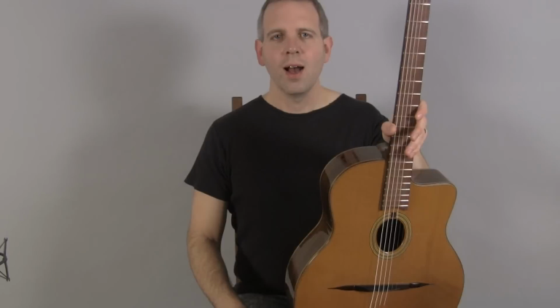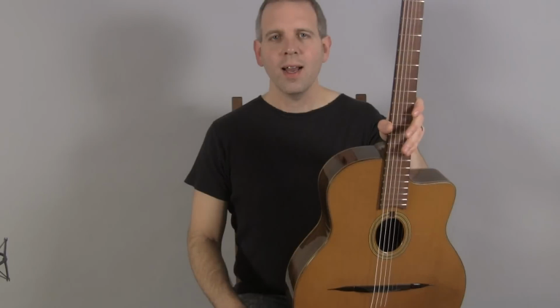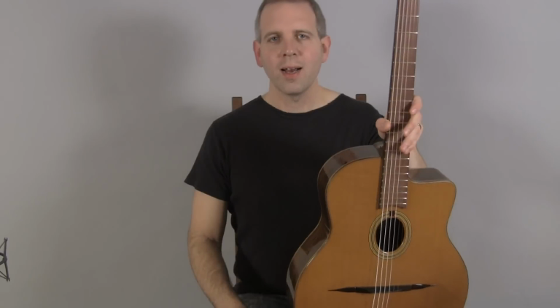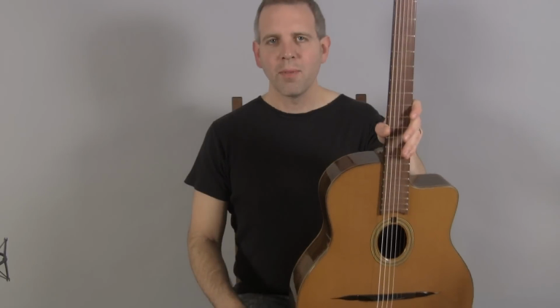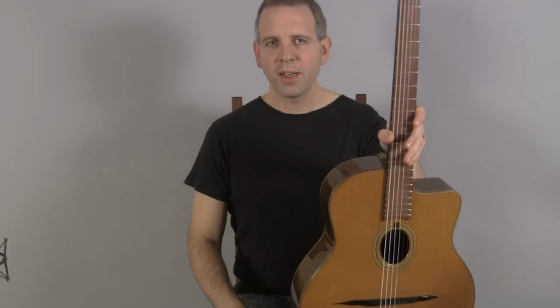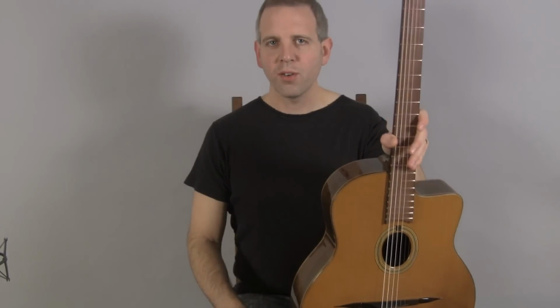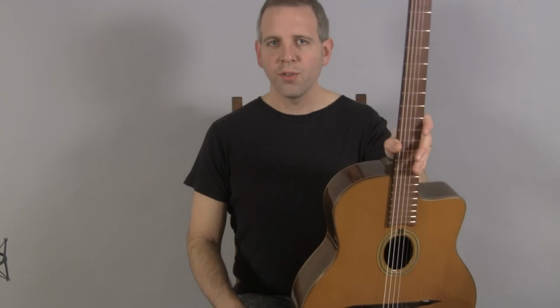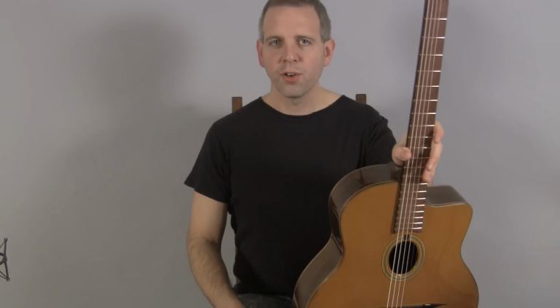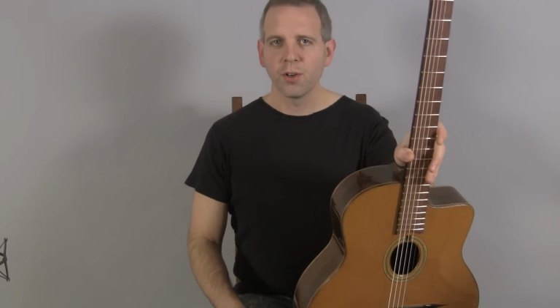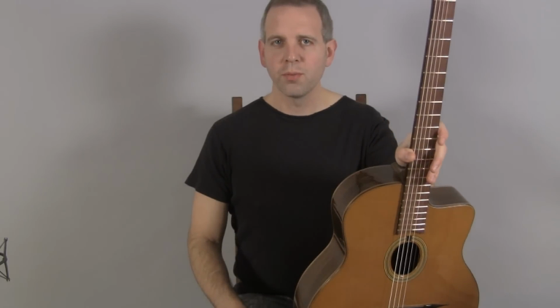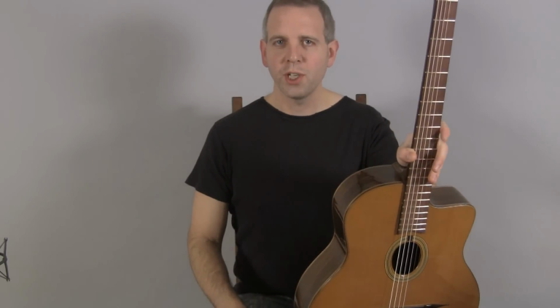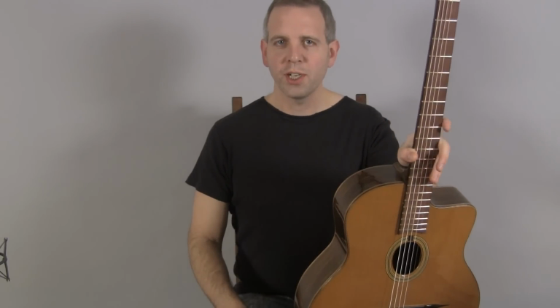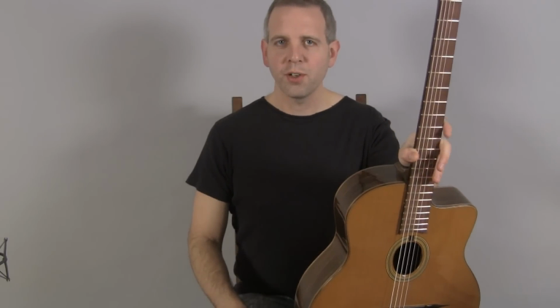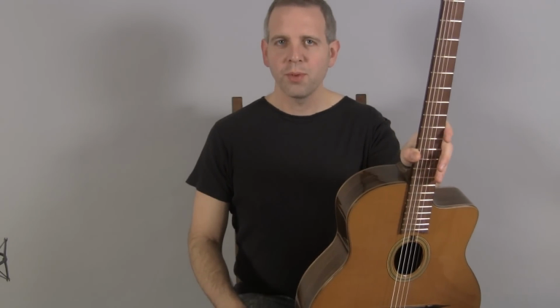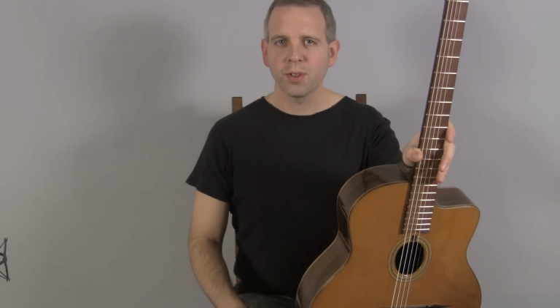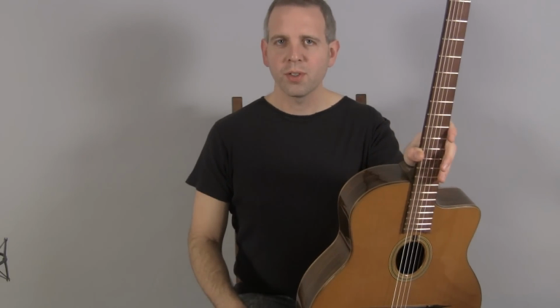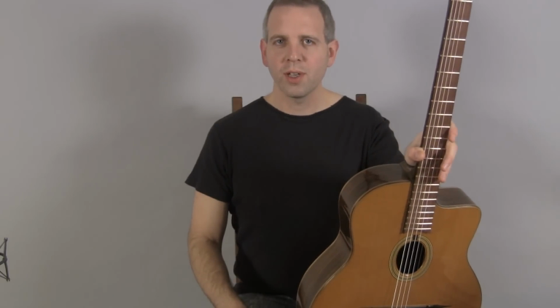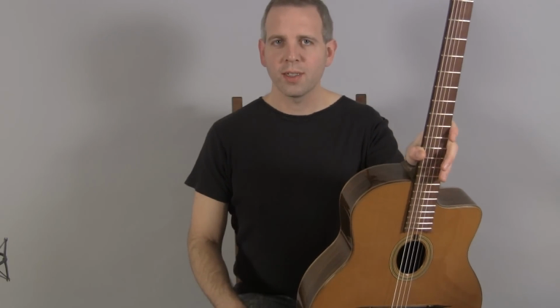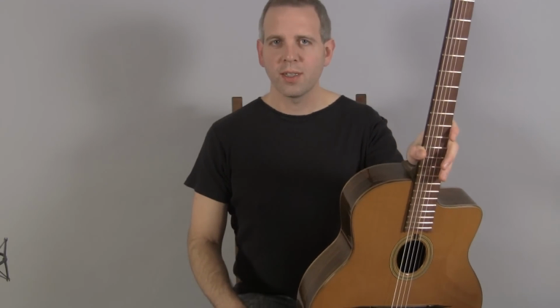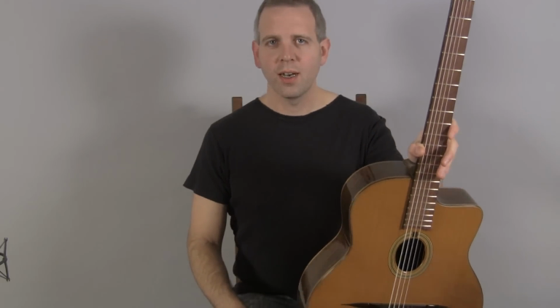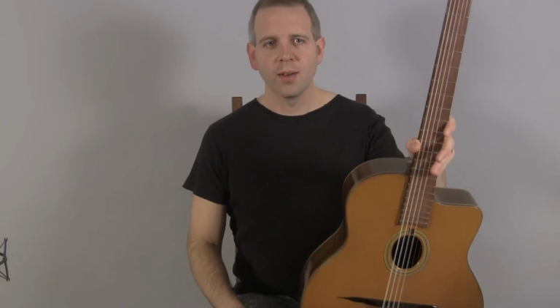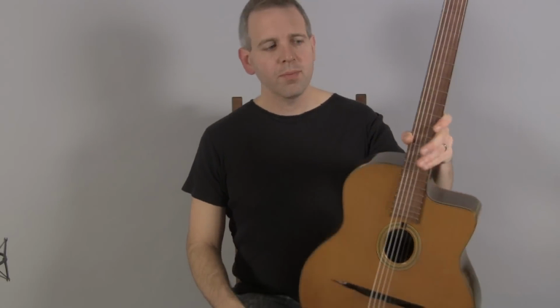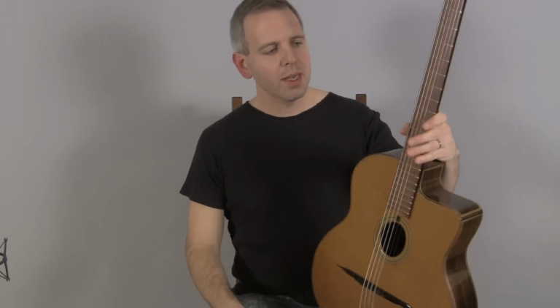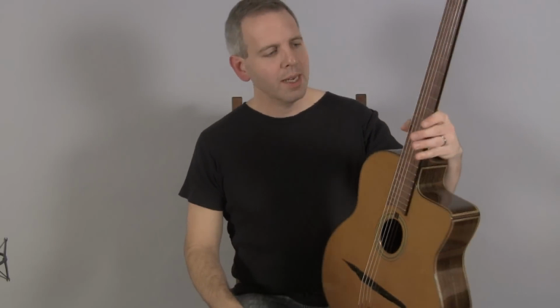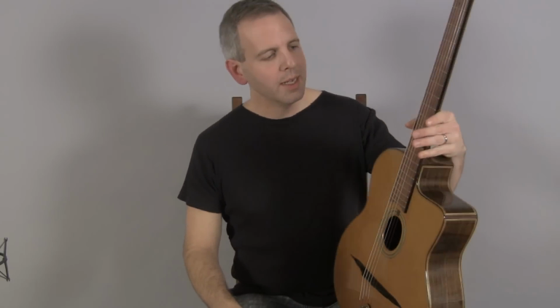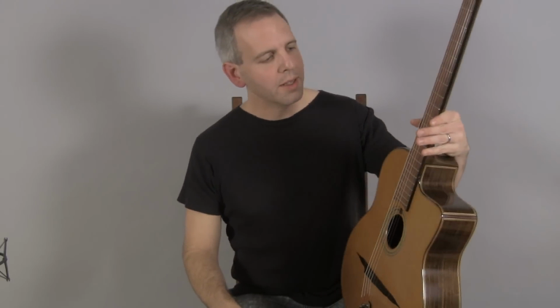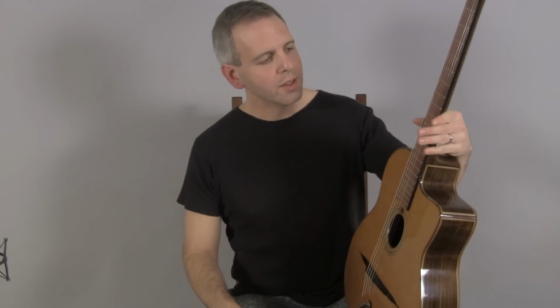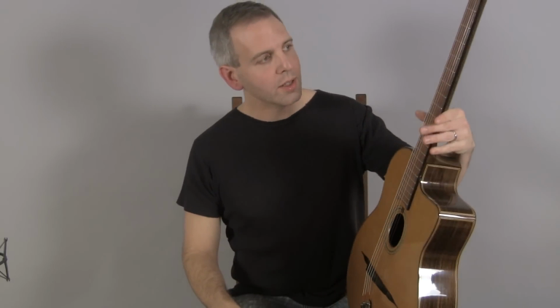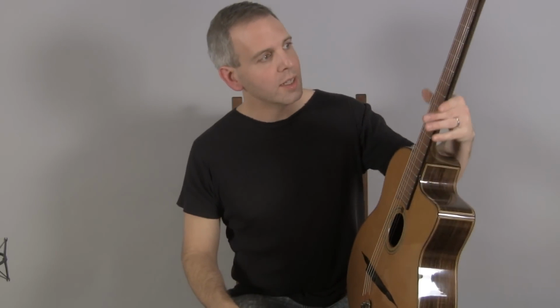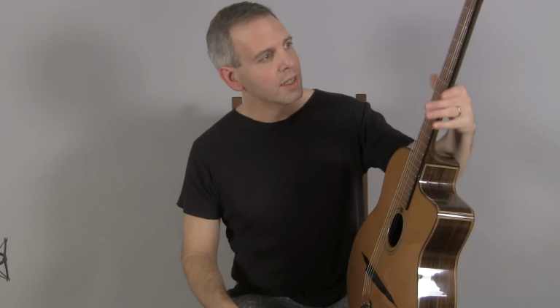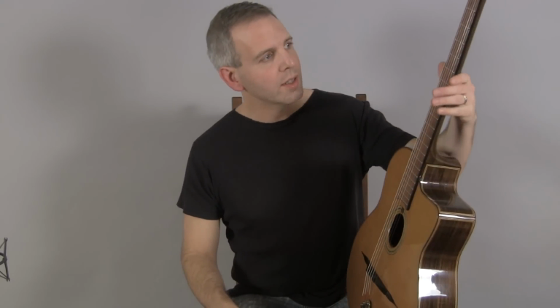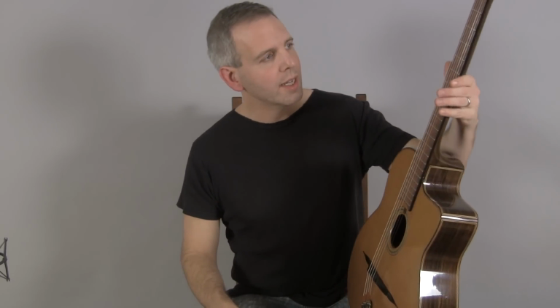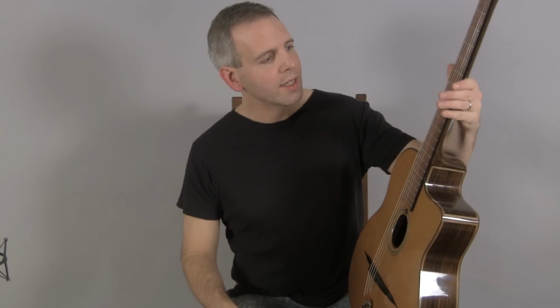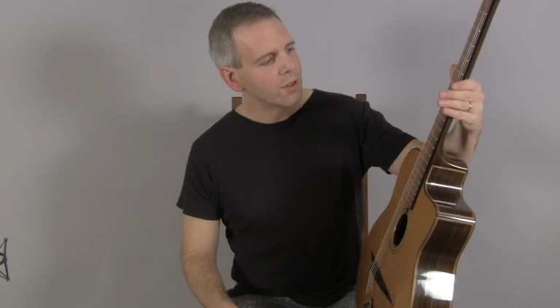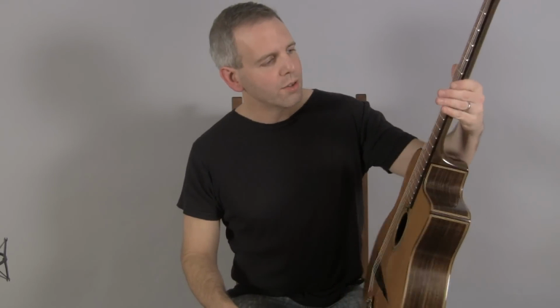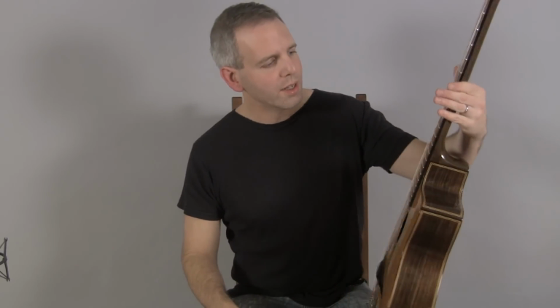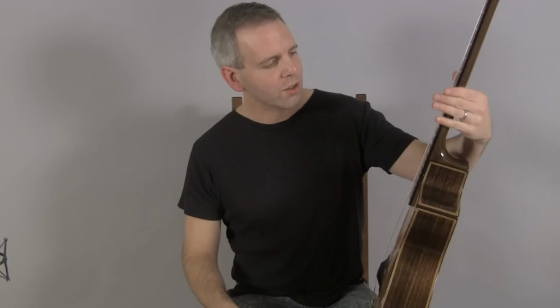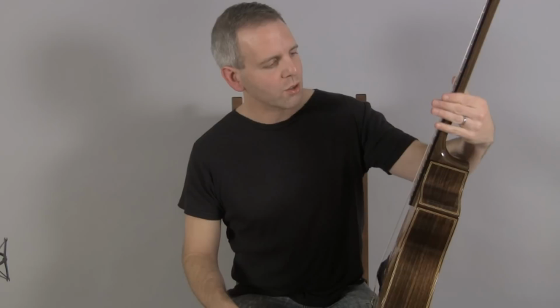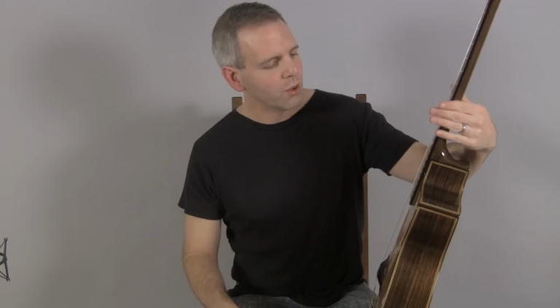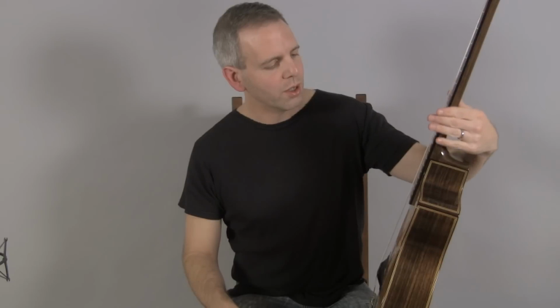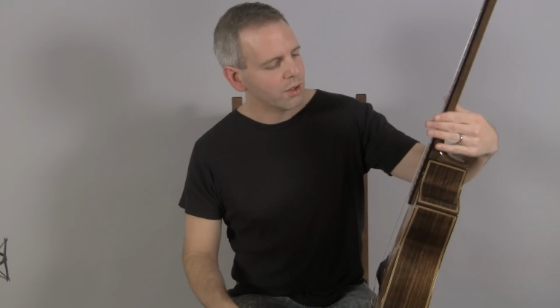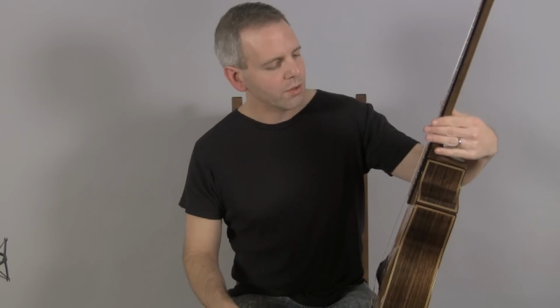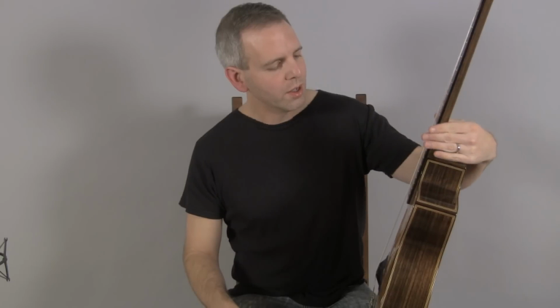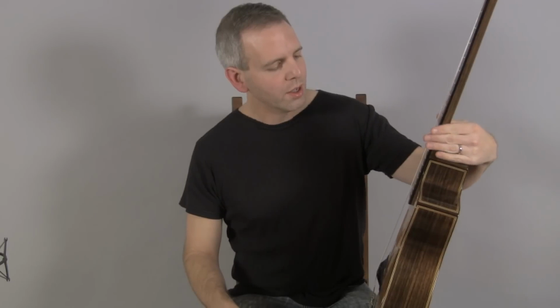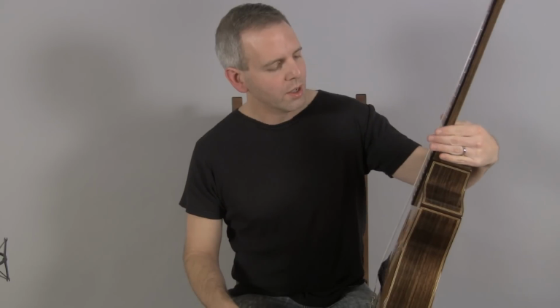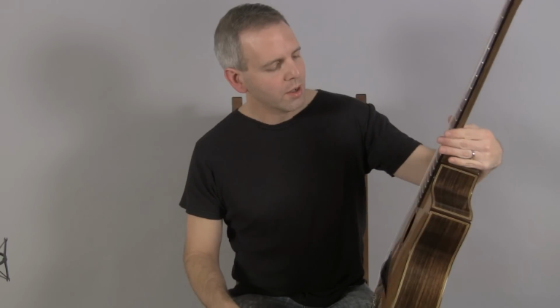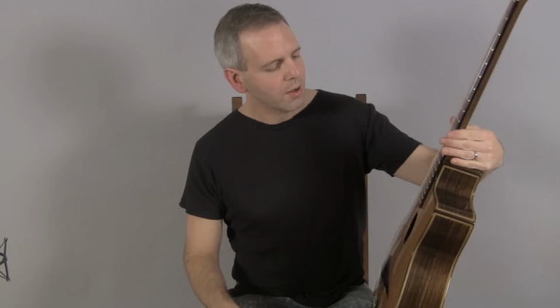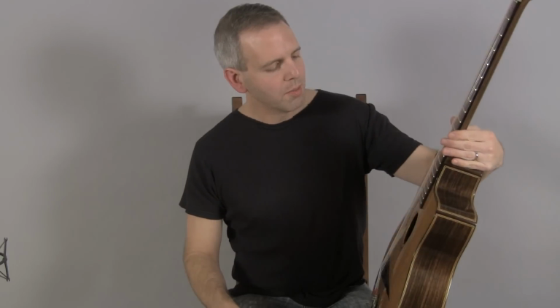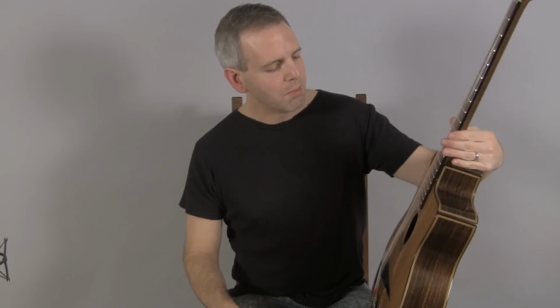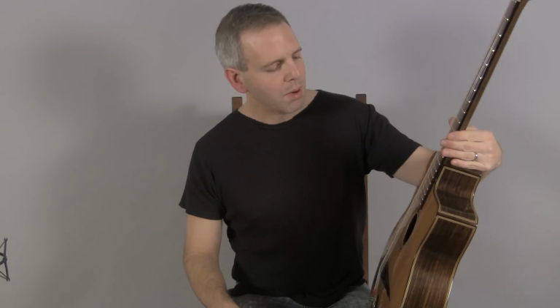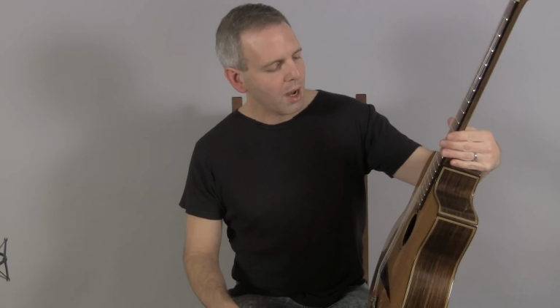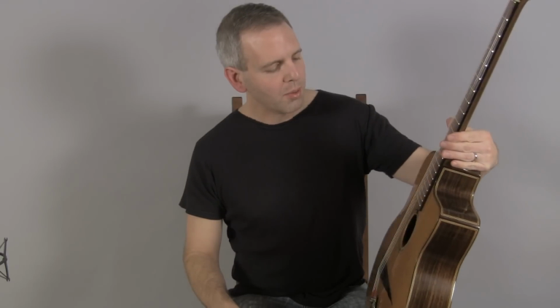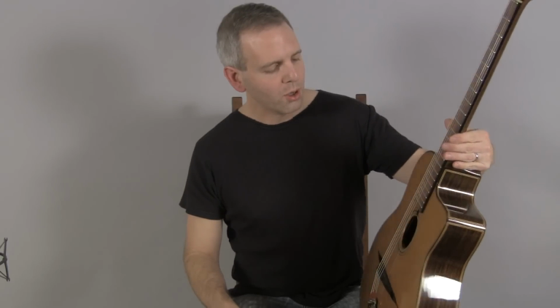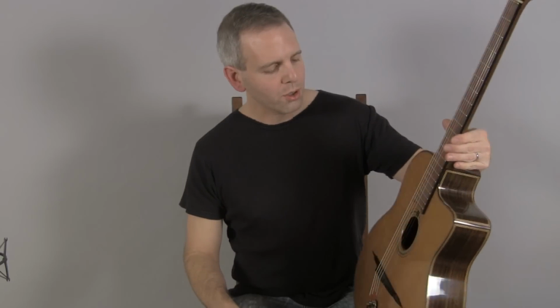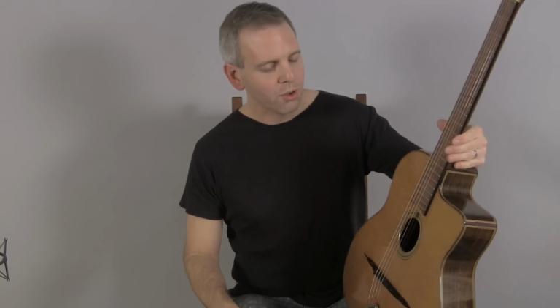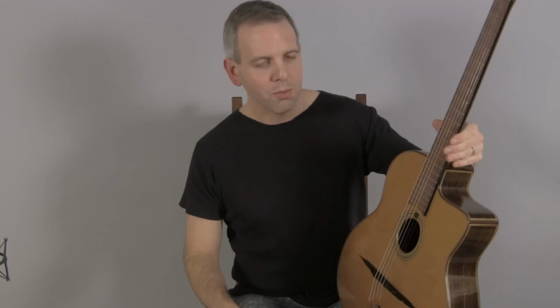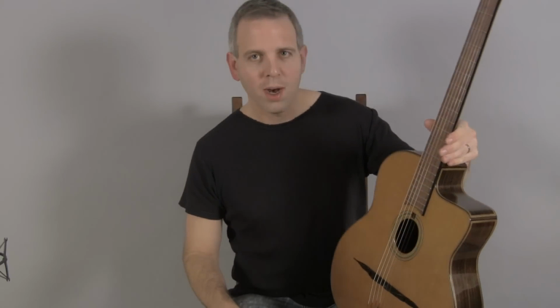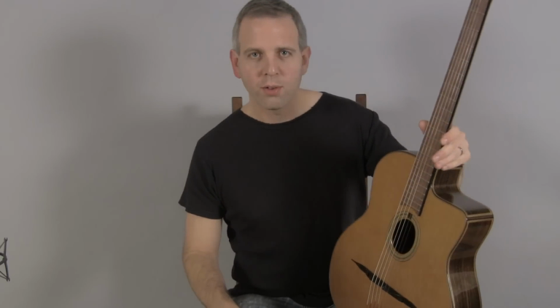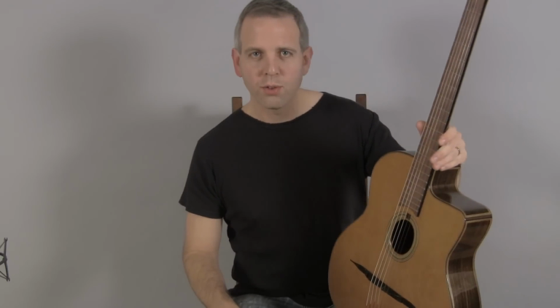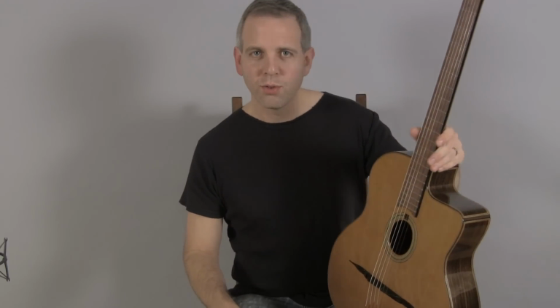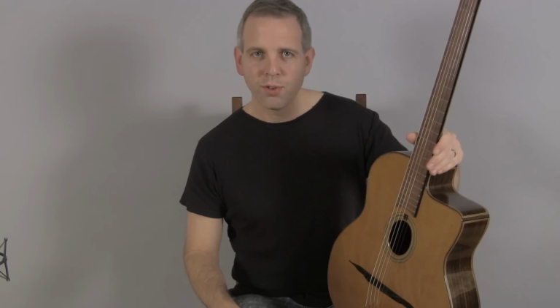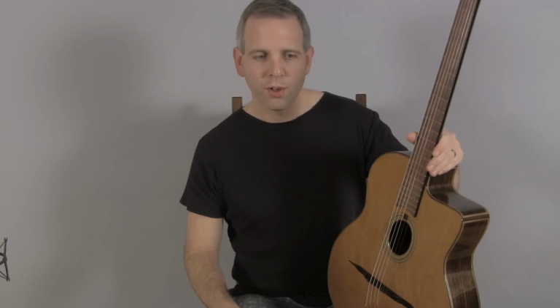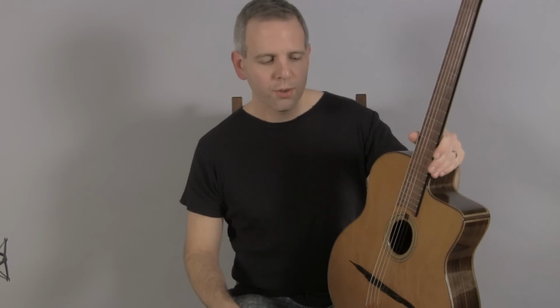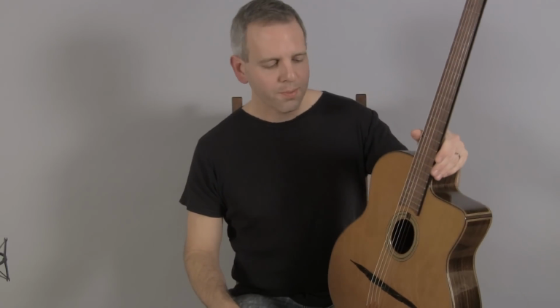Hi, I'm Michael from DjangoBooks.com and this is a 2012 Bob Hollow Model Nouveau.